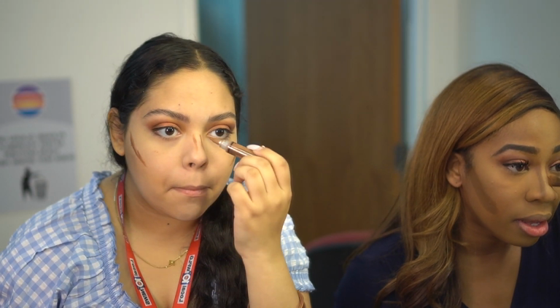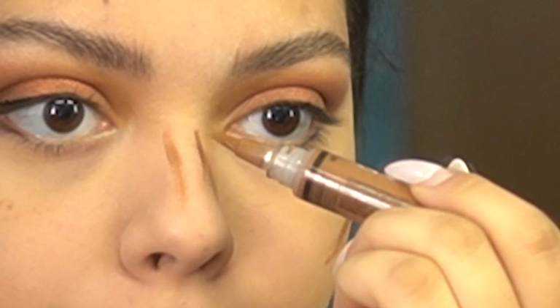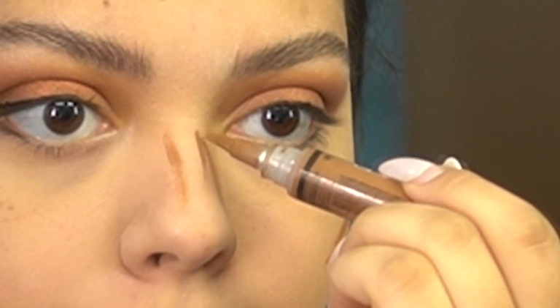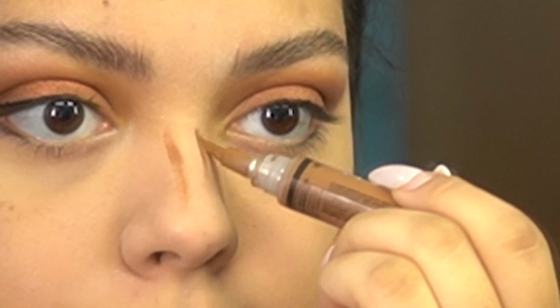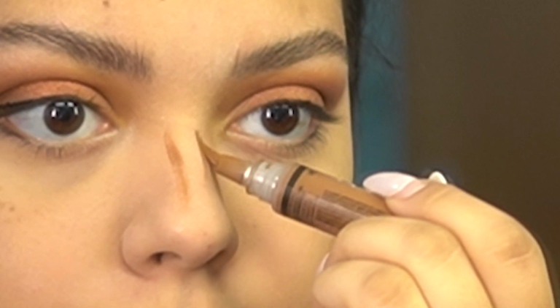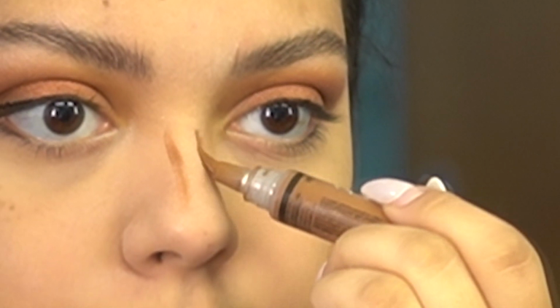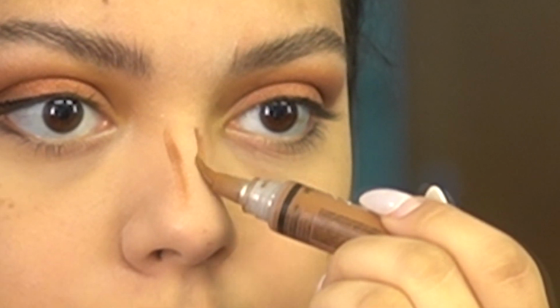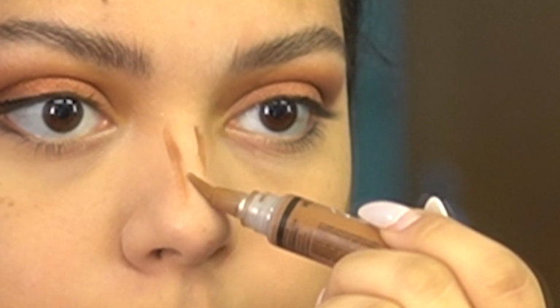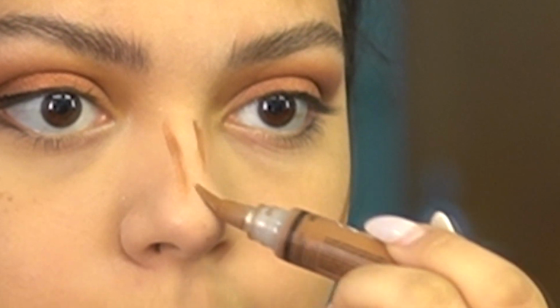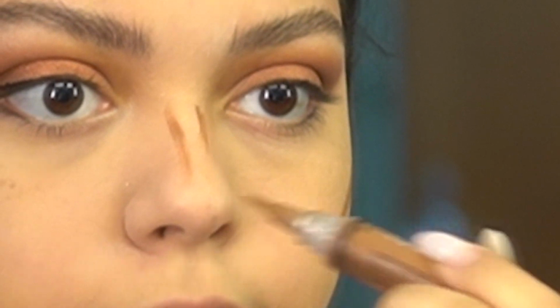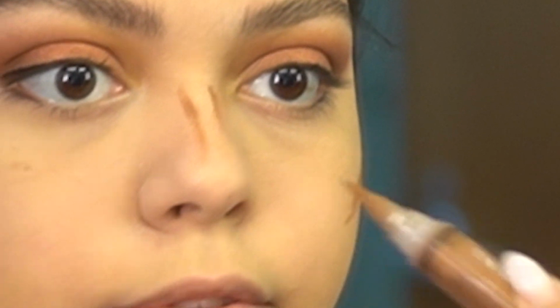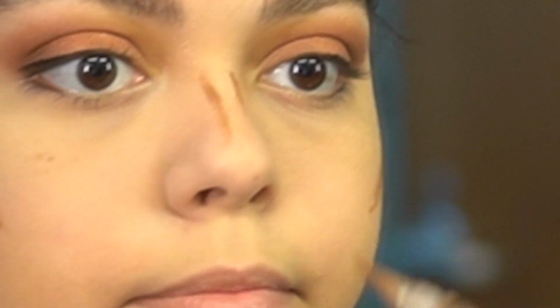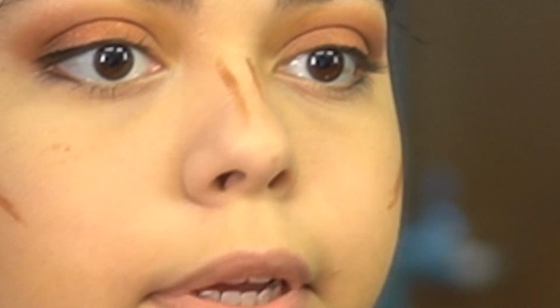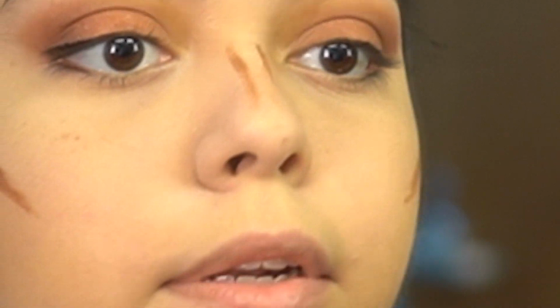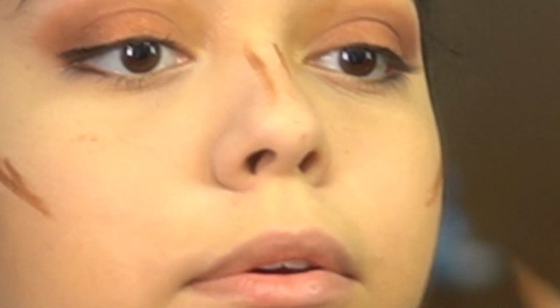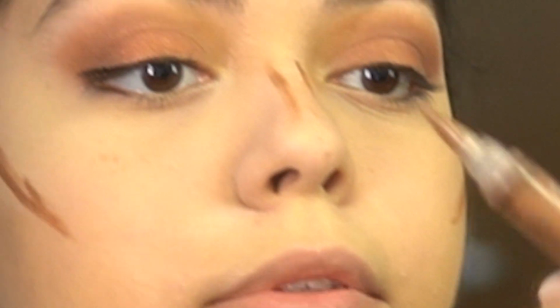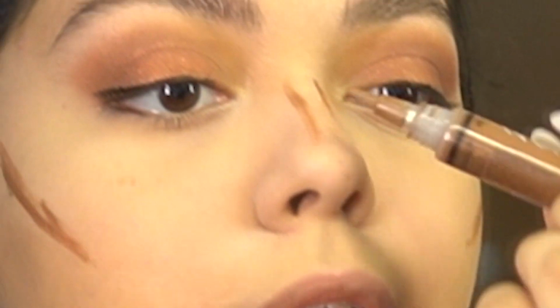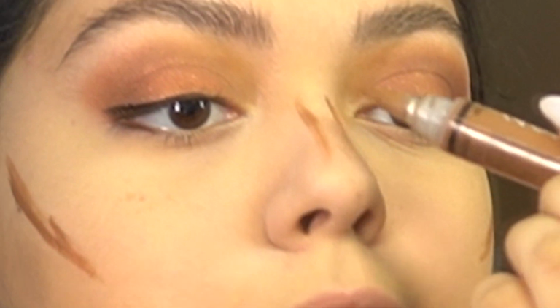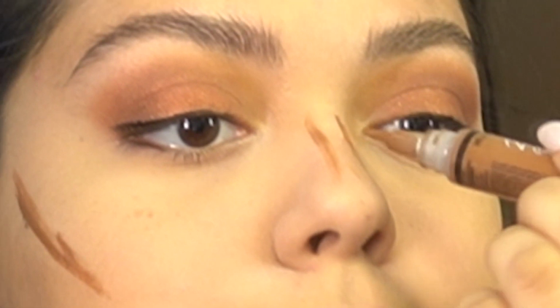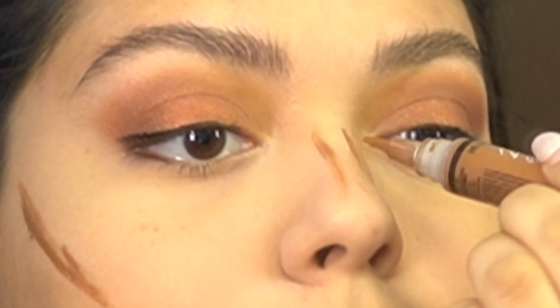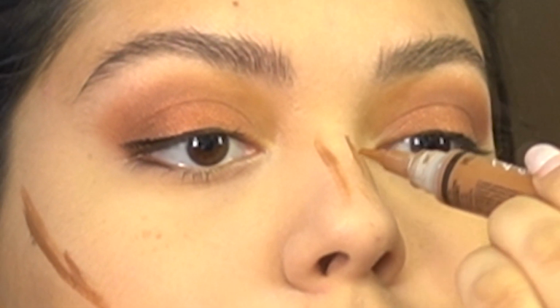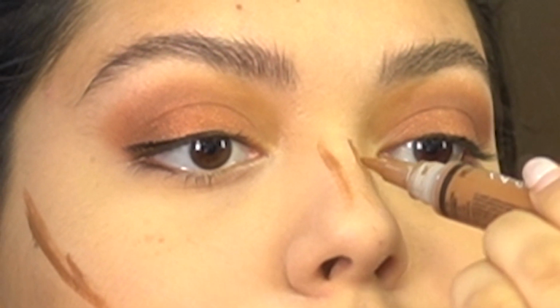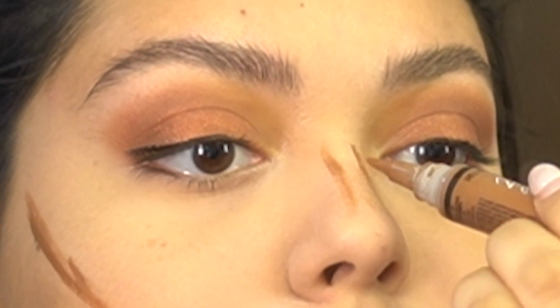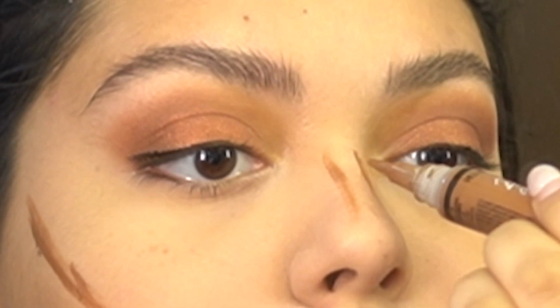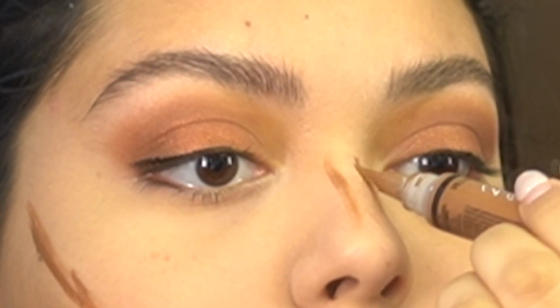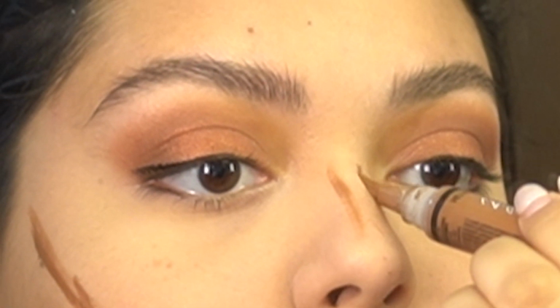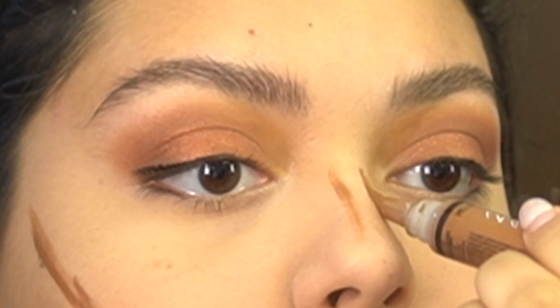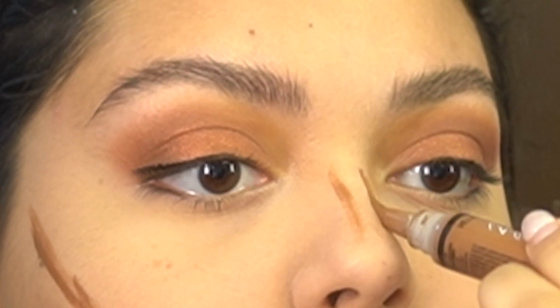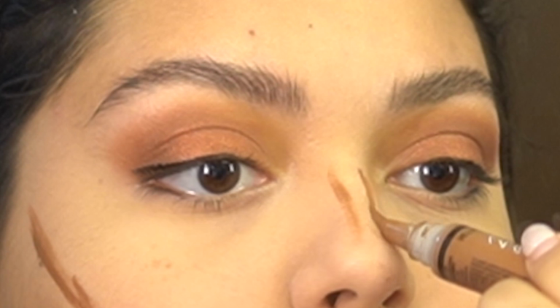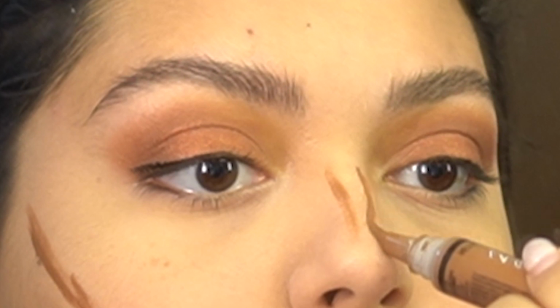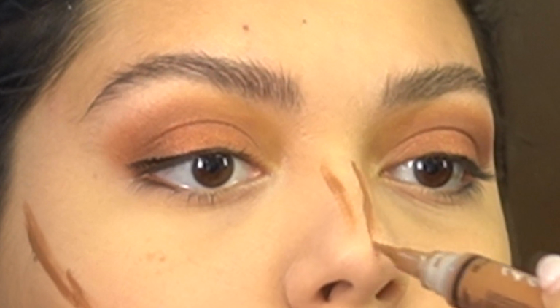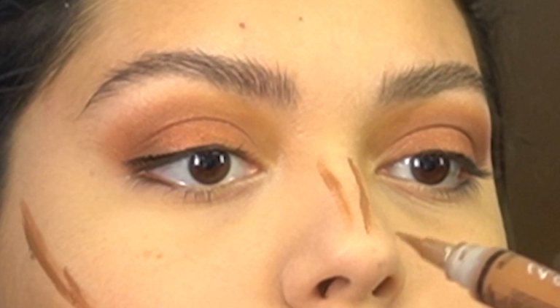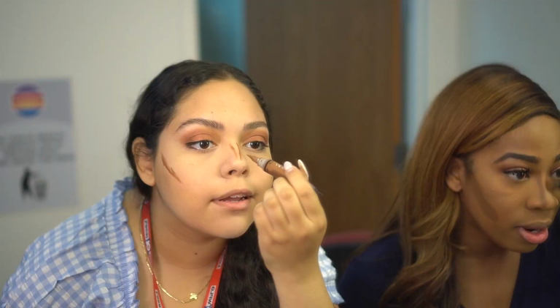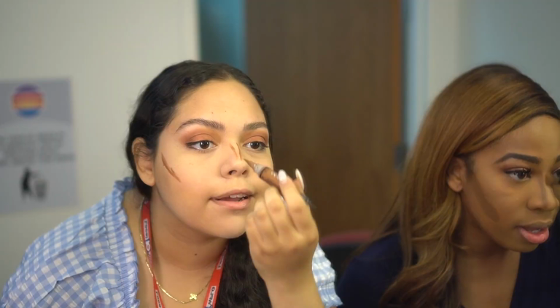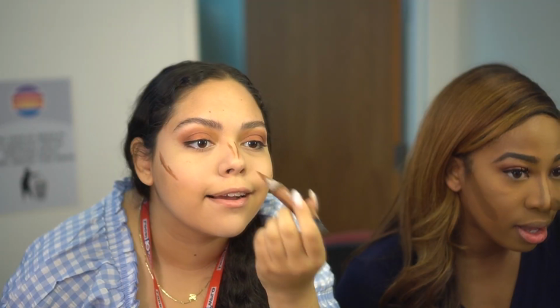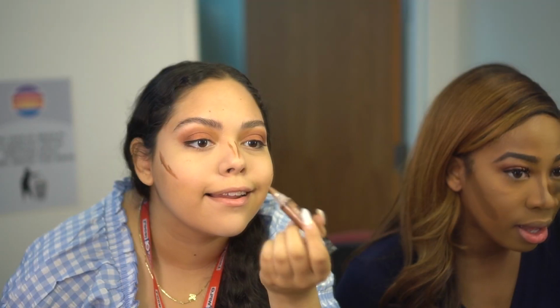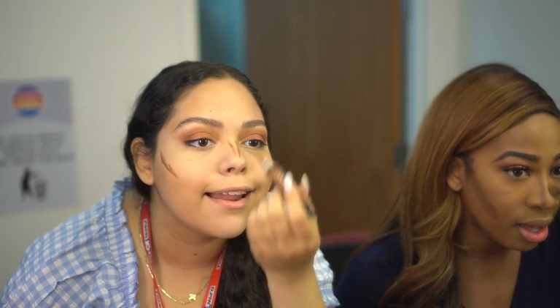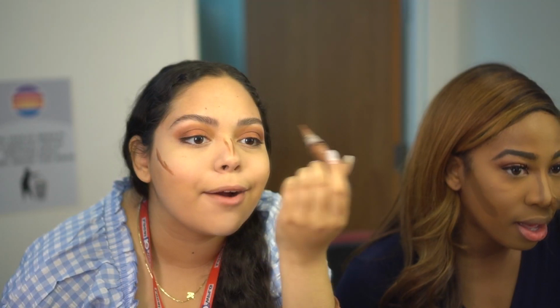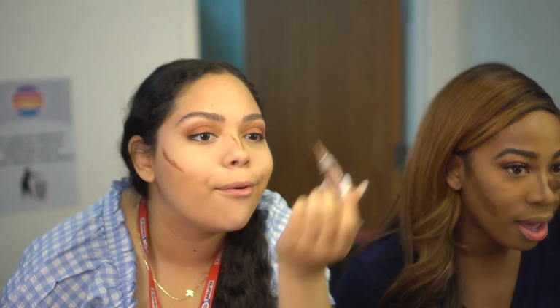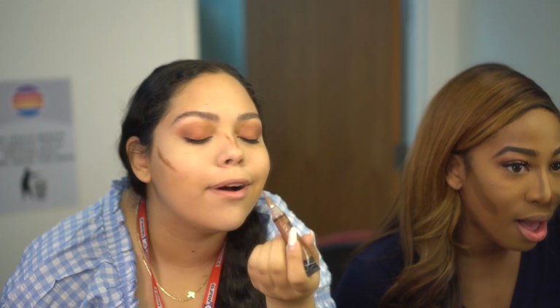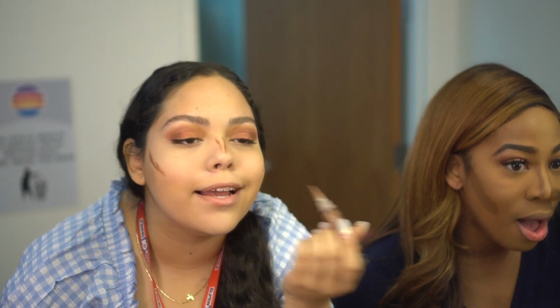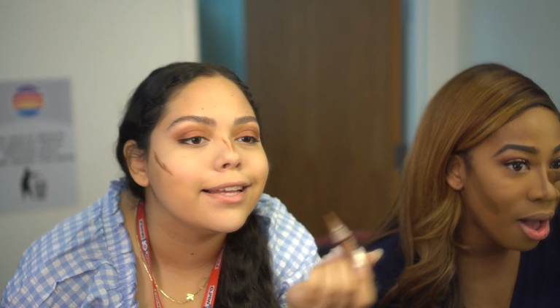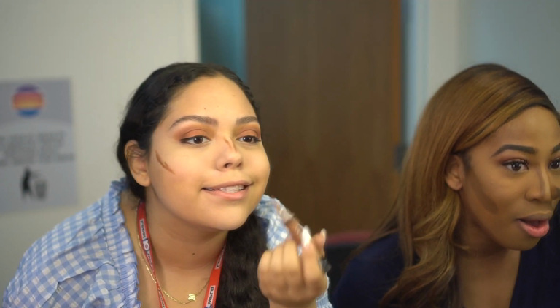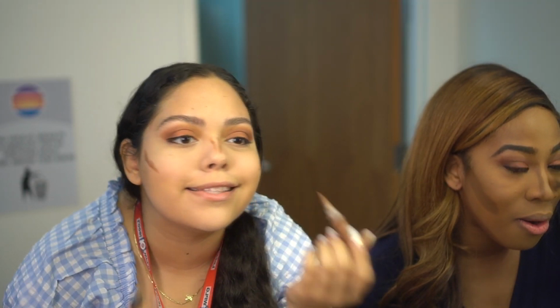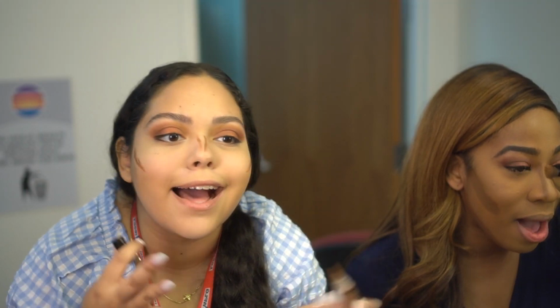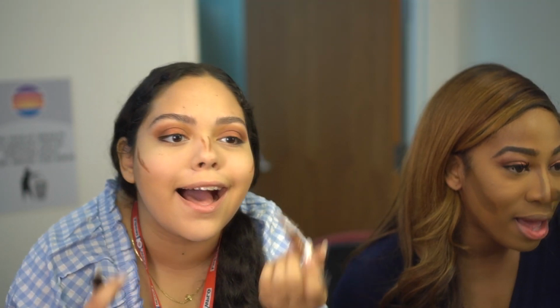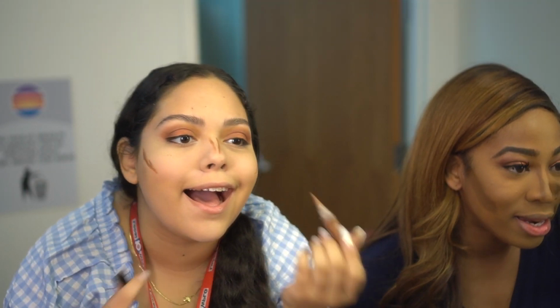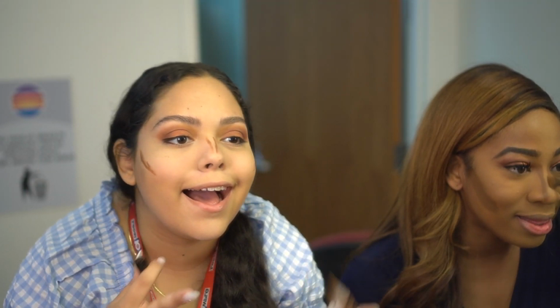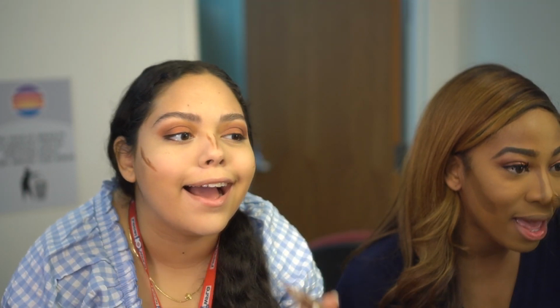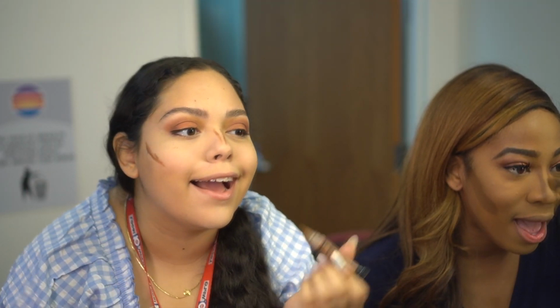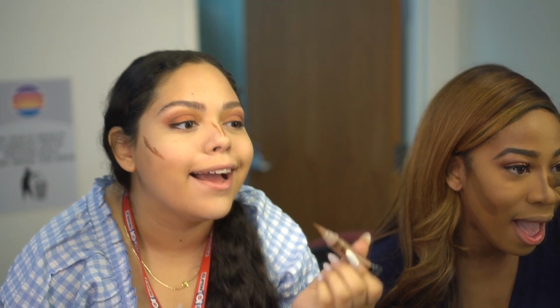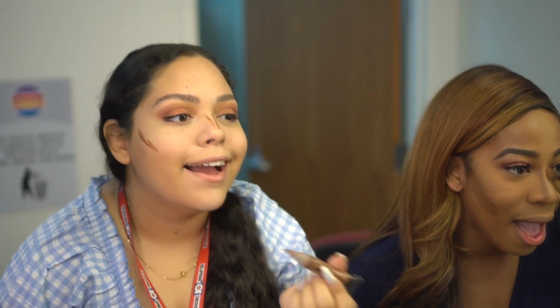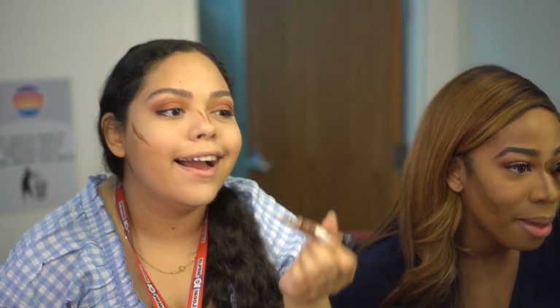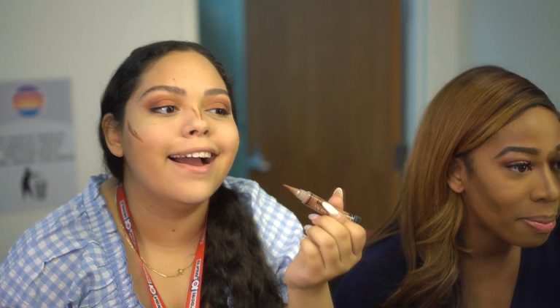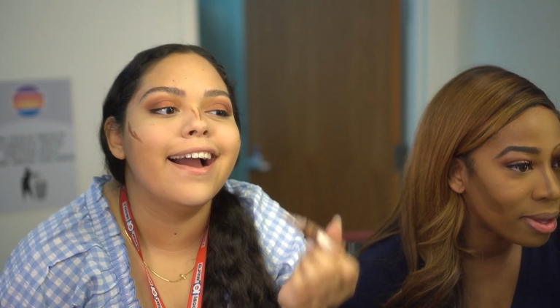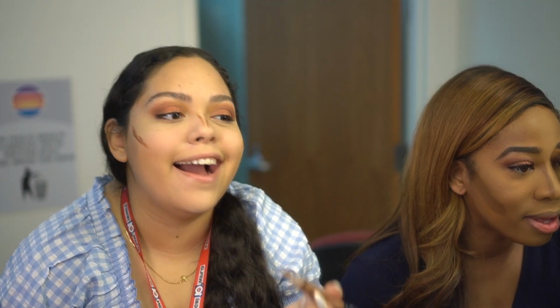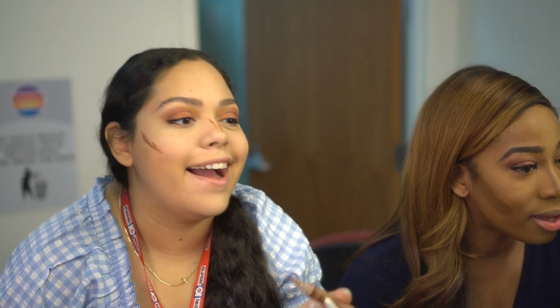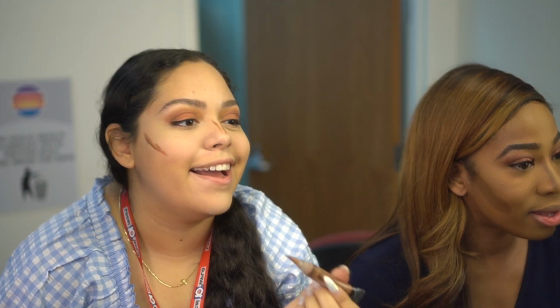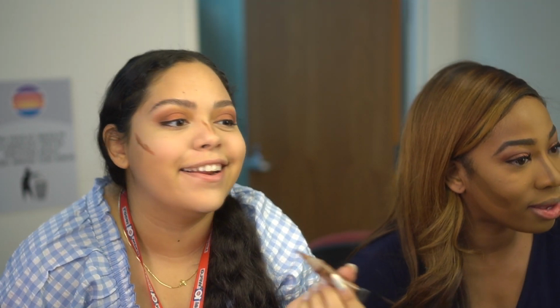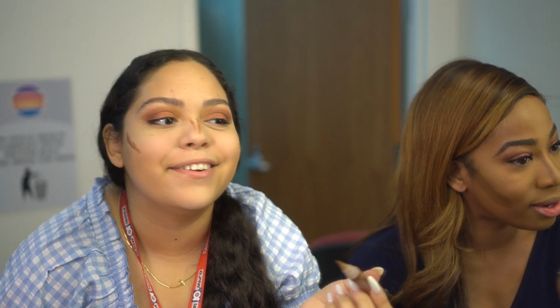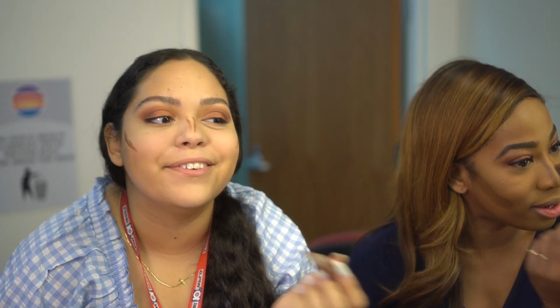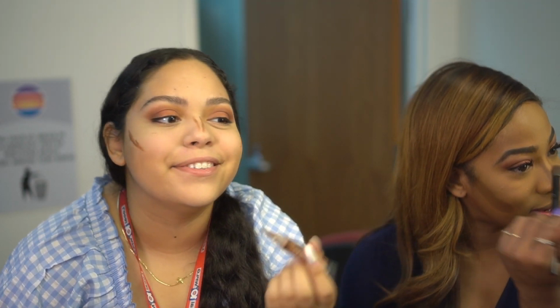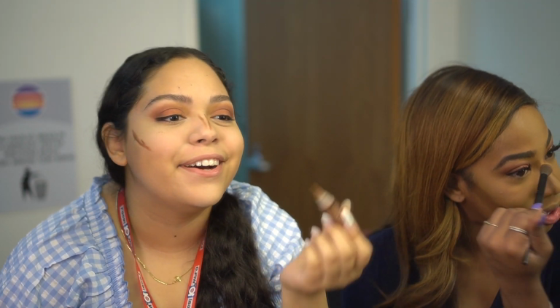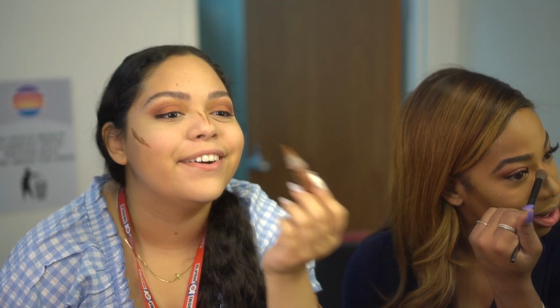I love when I do my nose contour crooked. I'm like, what is that? I don't know.